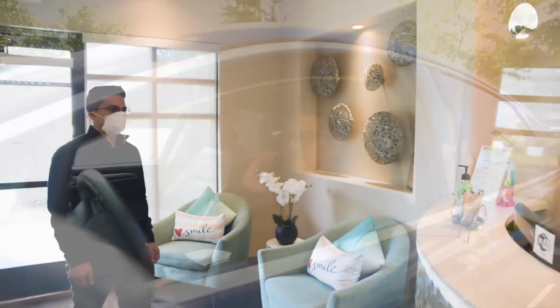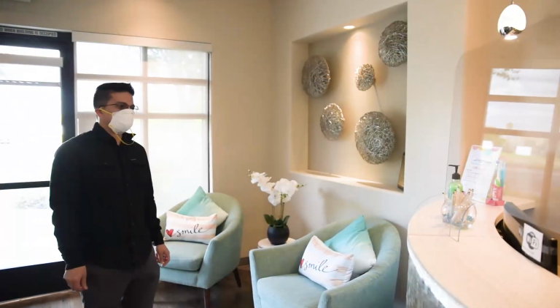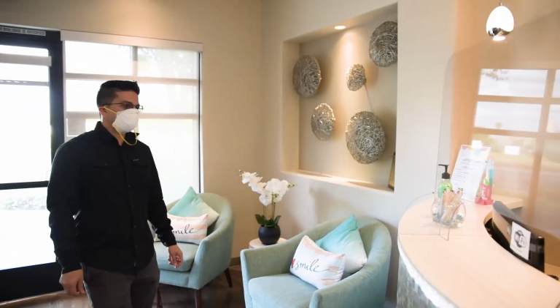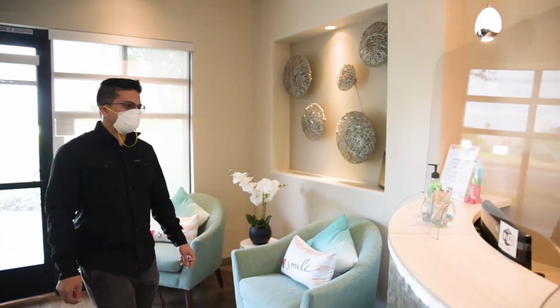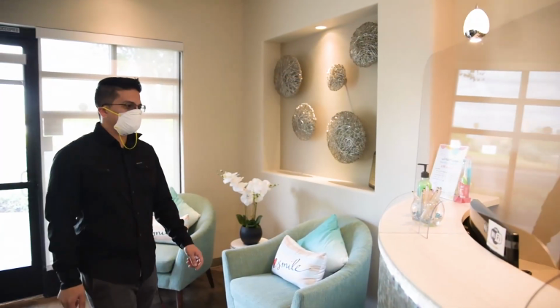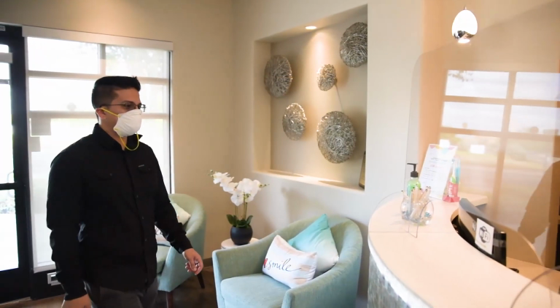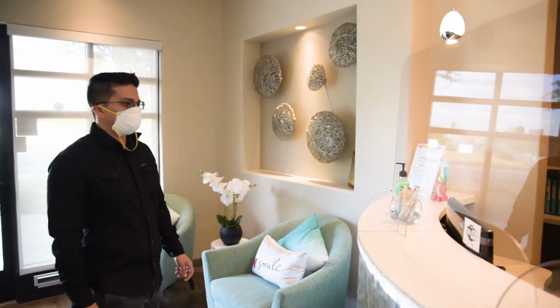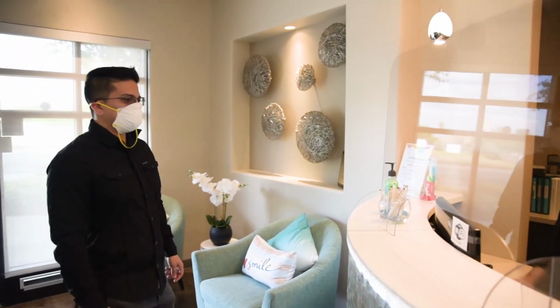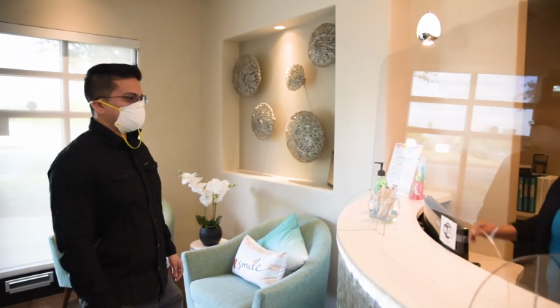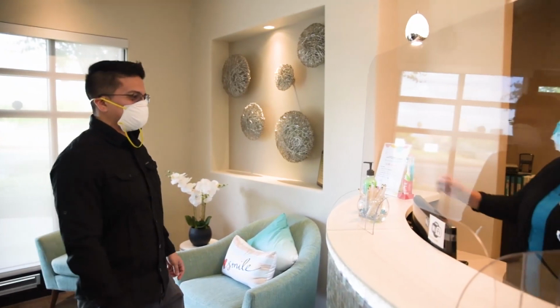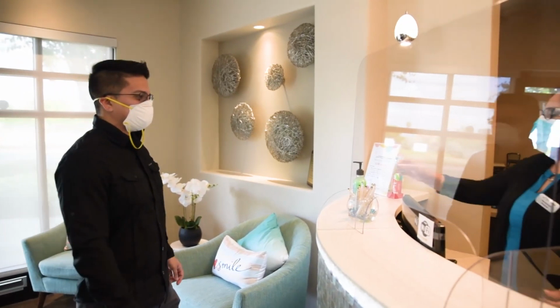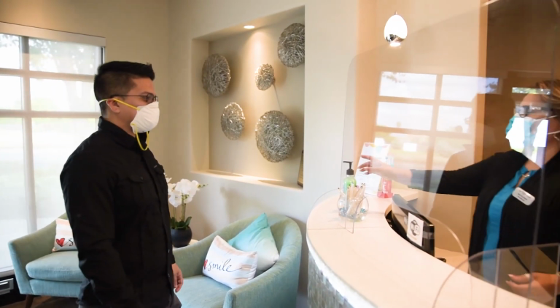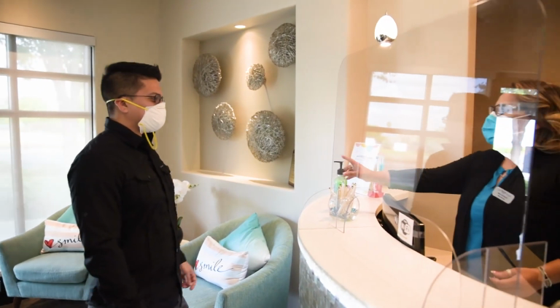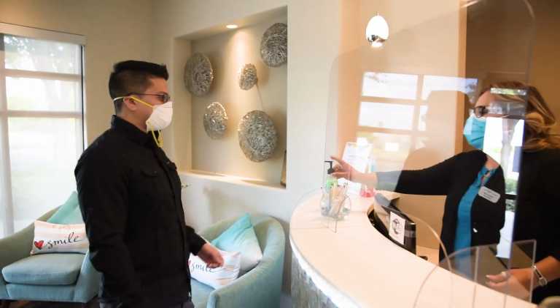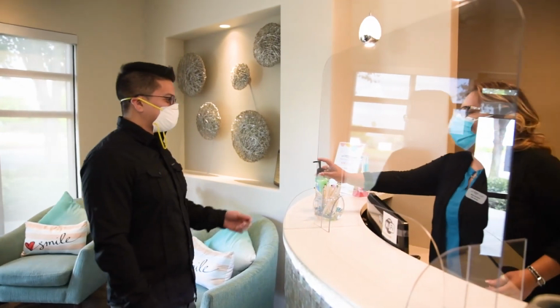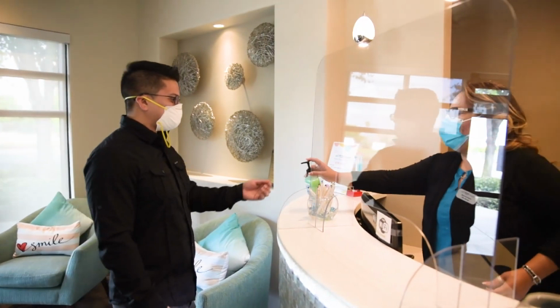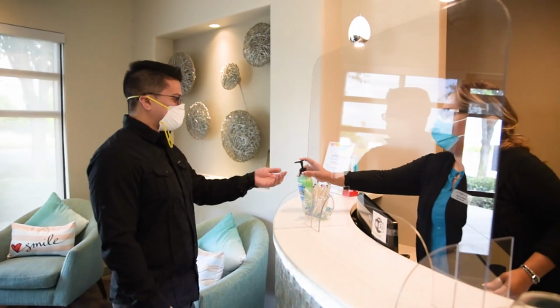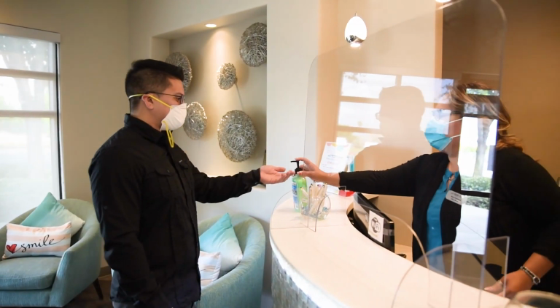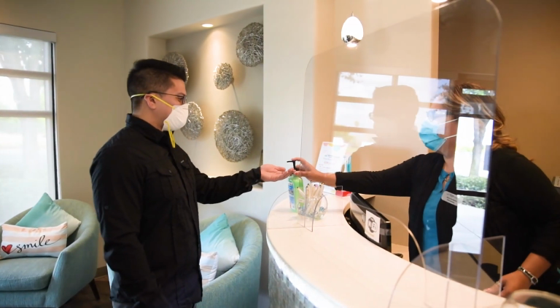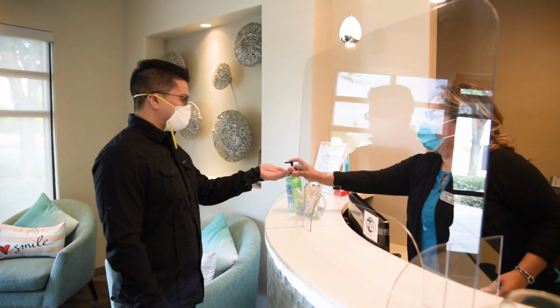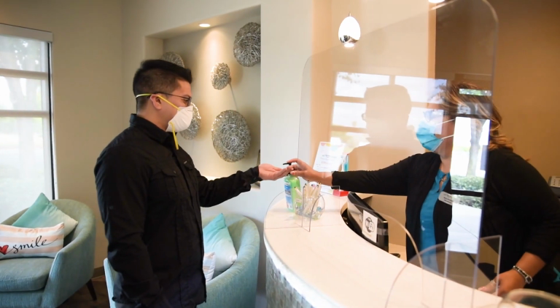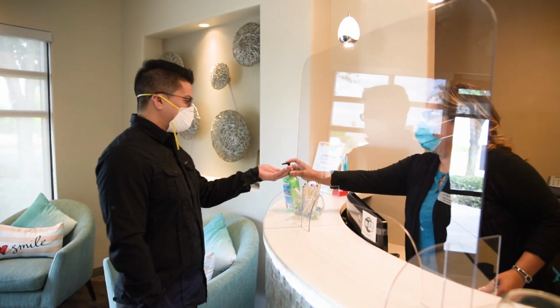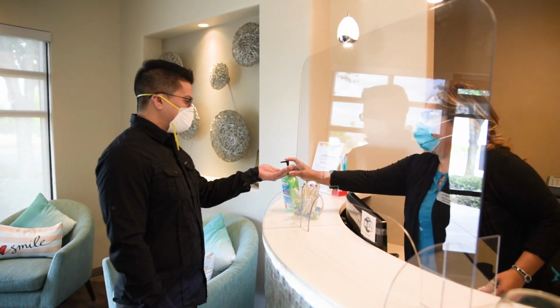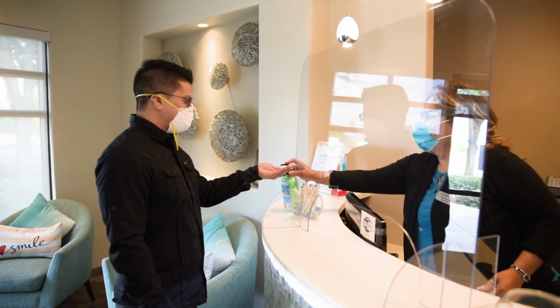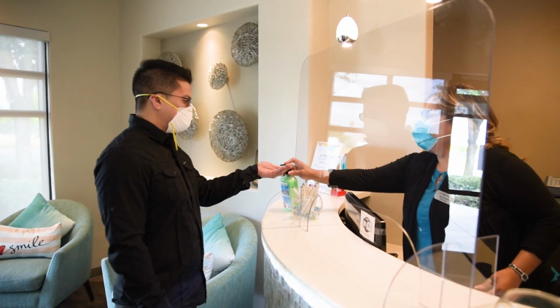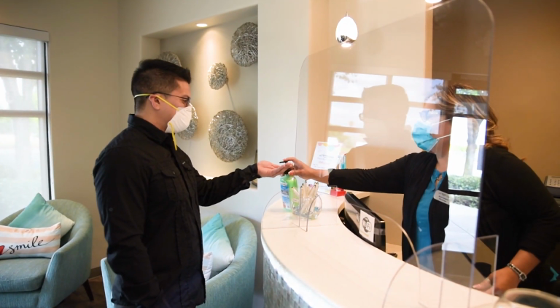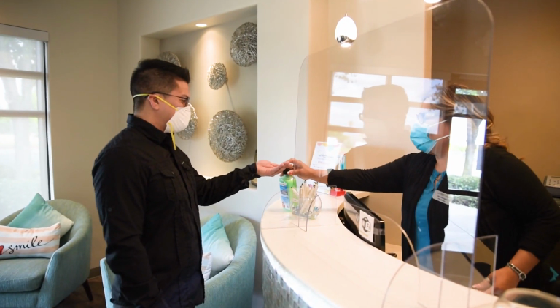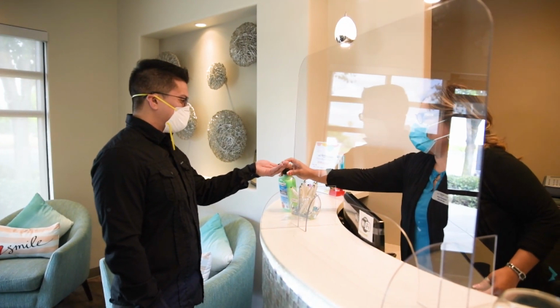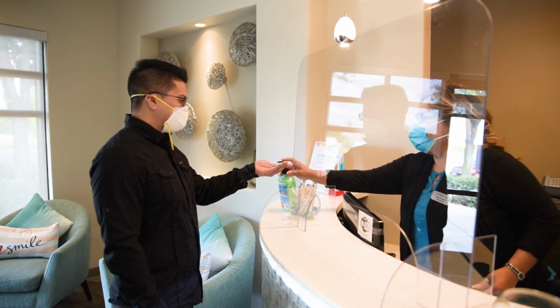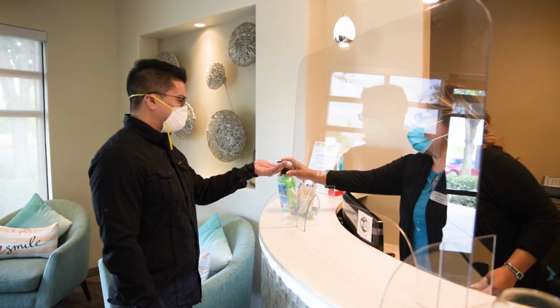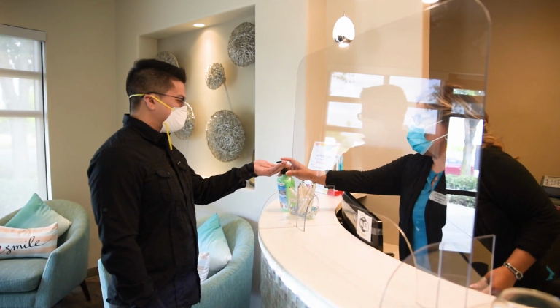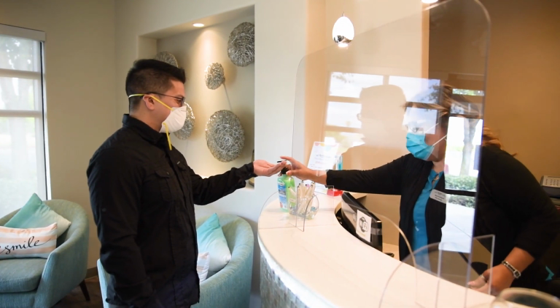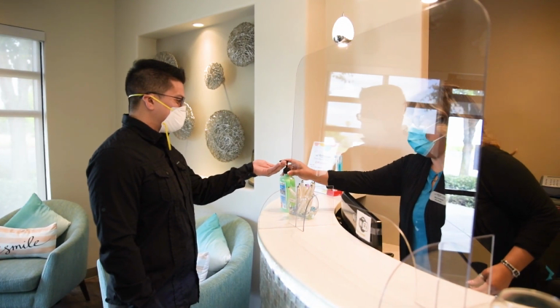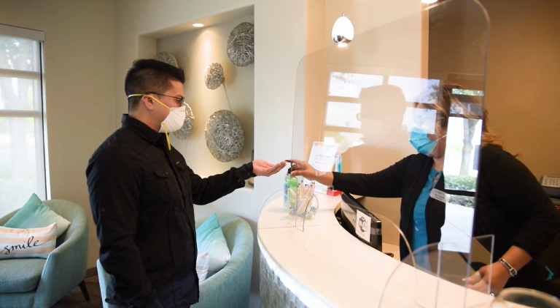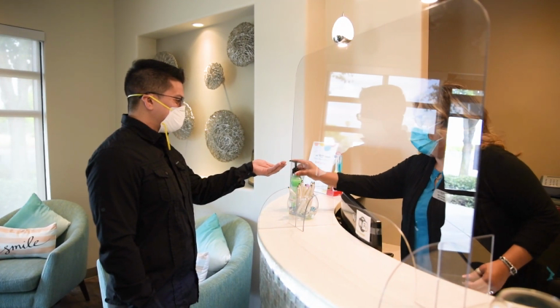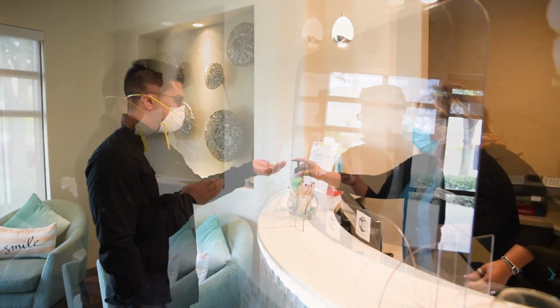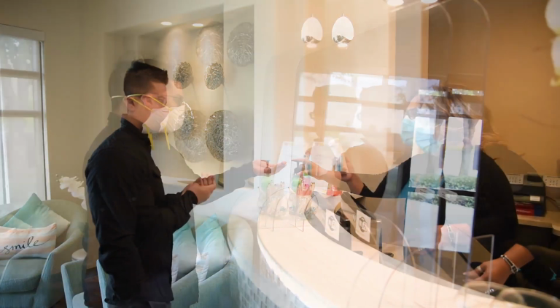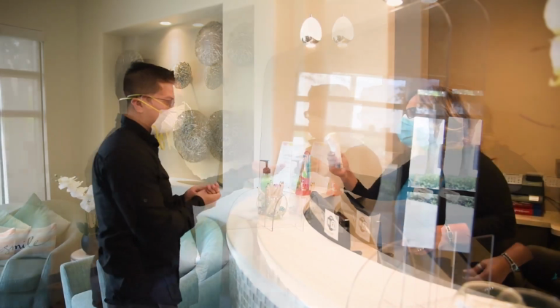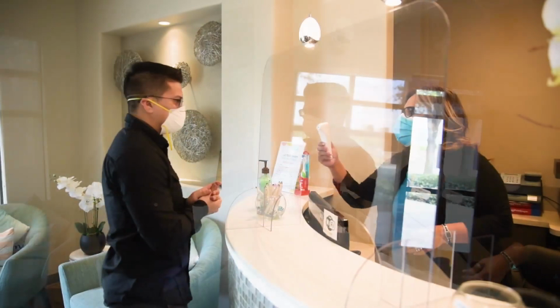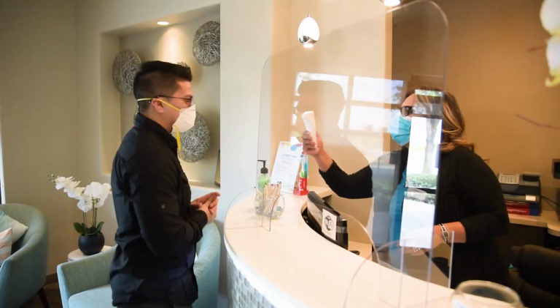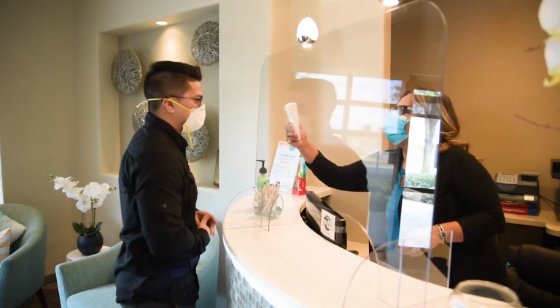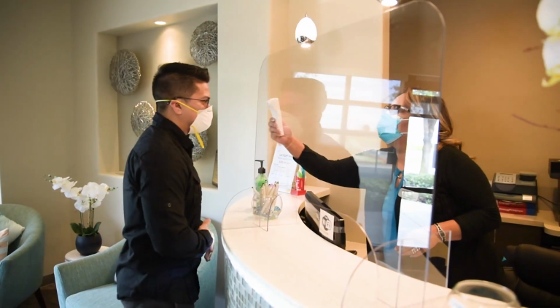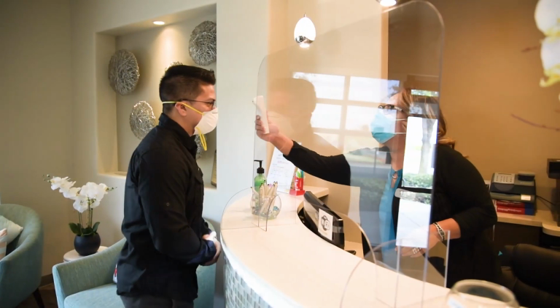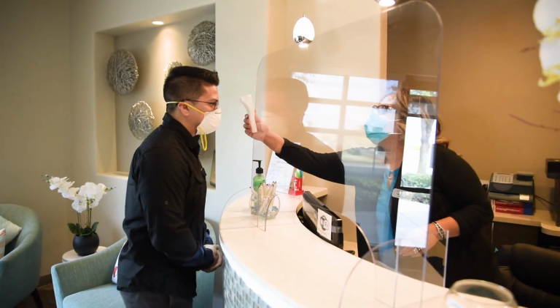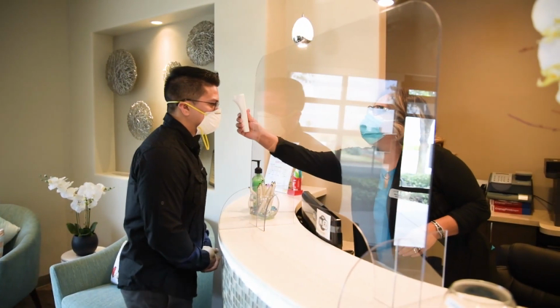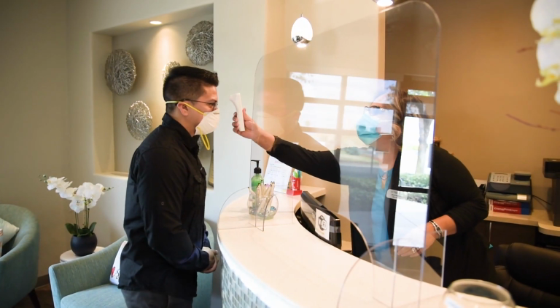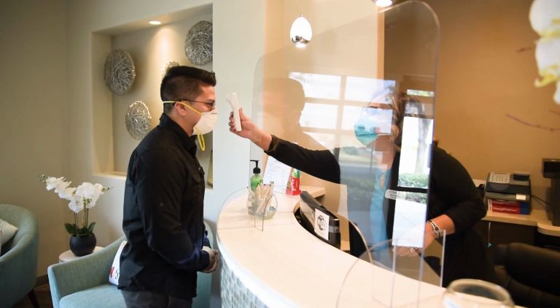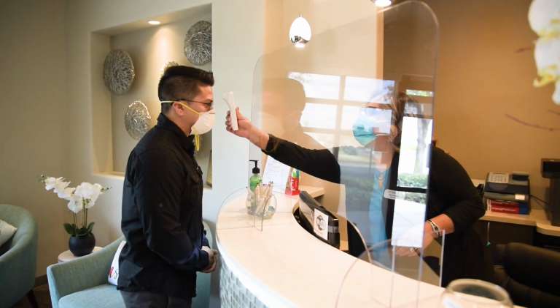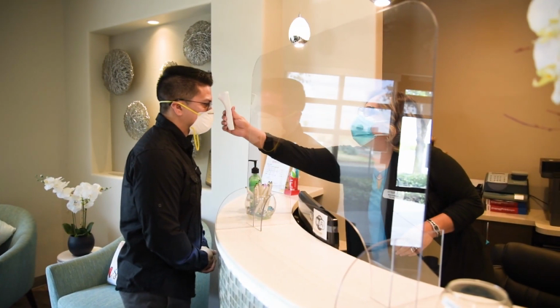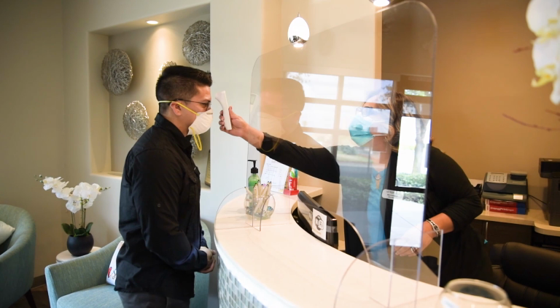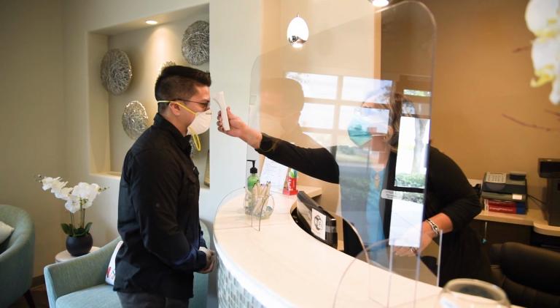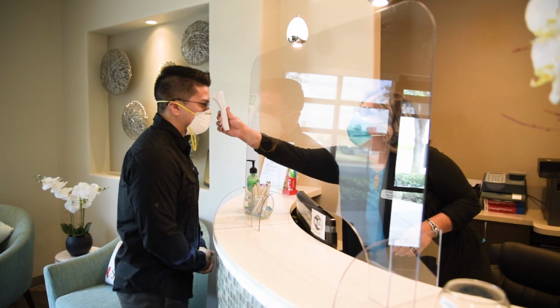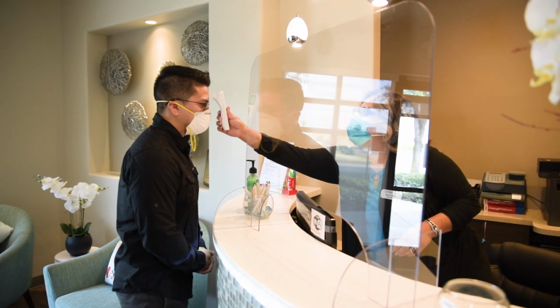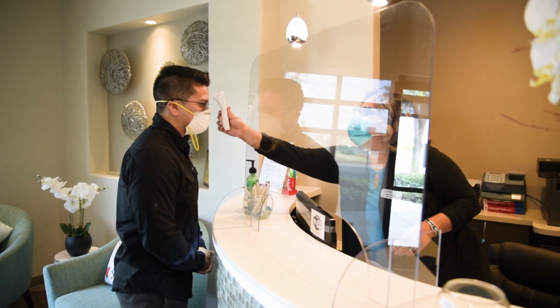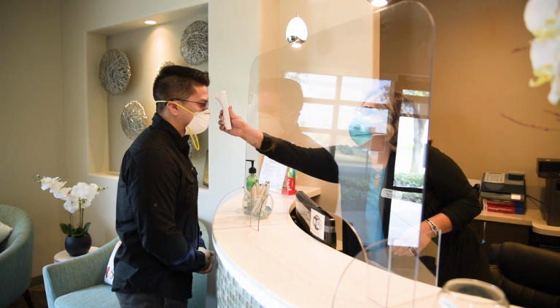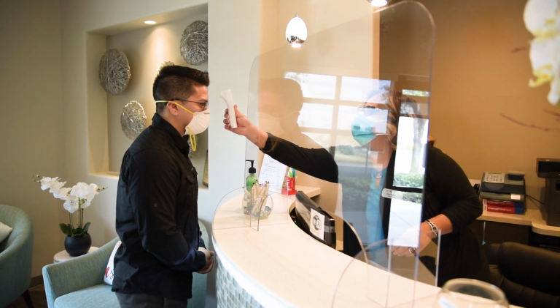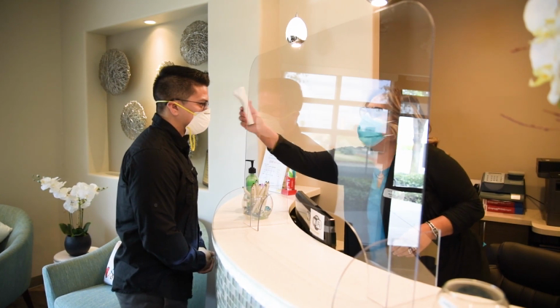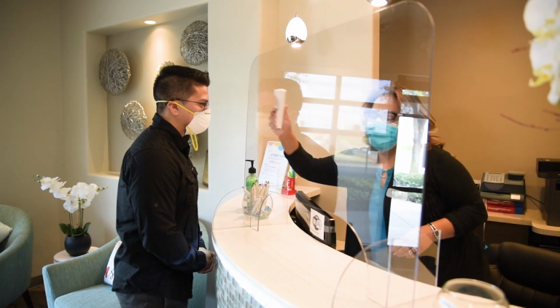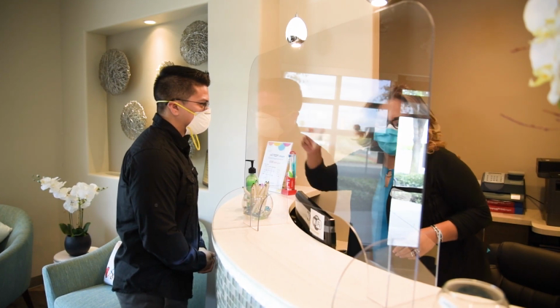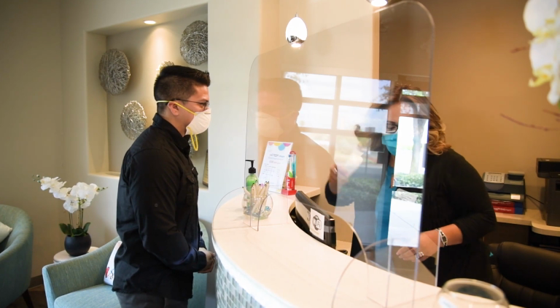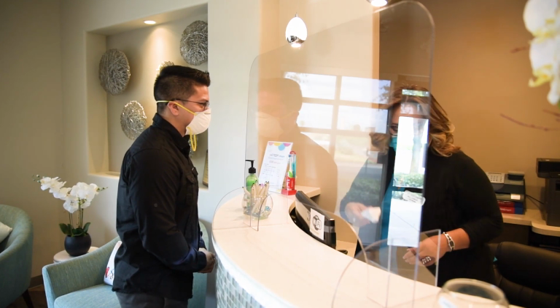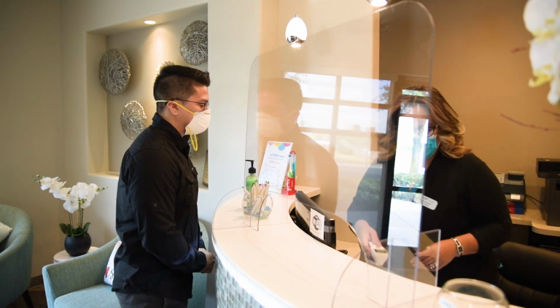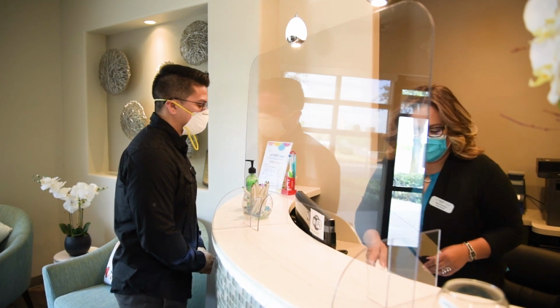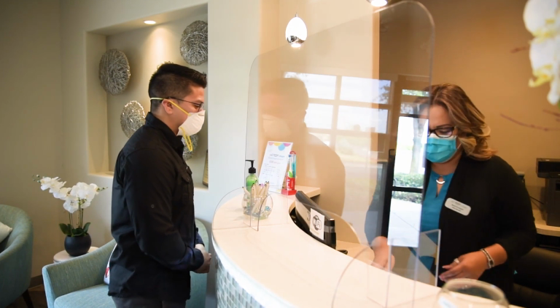When you enter the office, you will be provided with hand sanitizer. Our staff will also check your temperature with a digital thermometer.